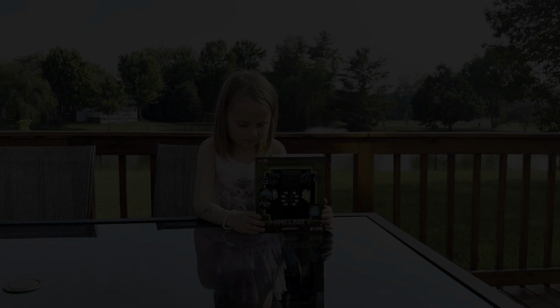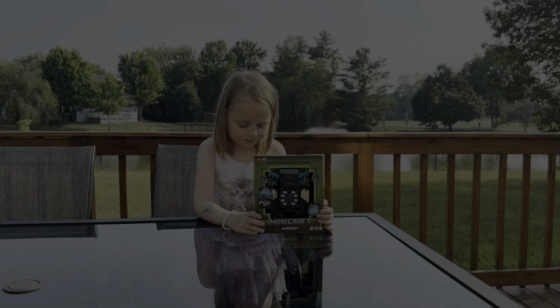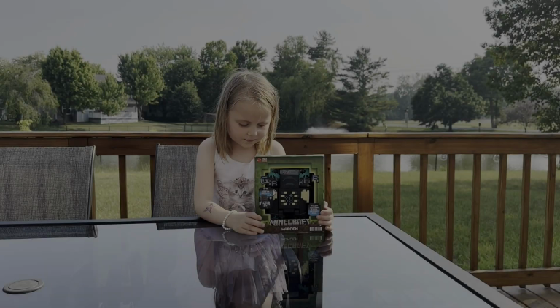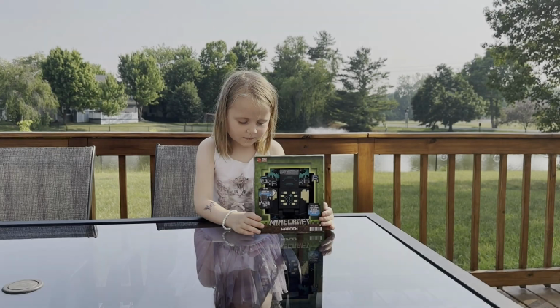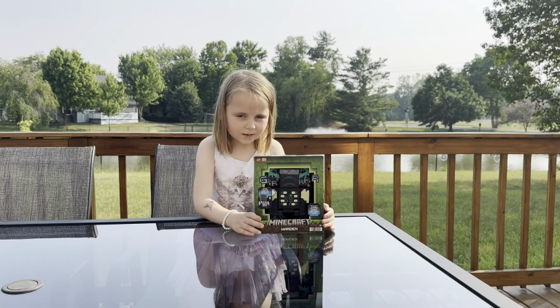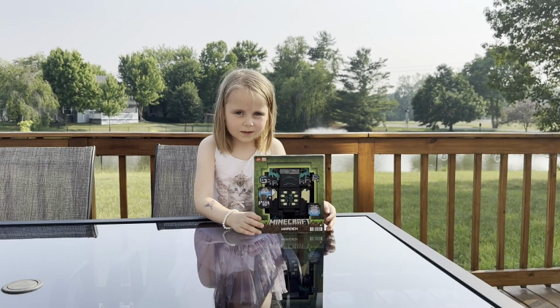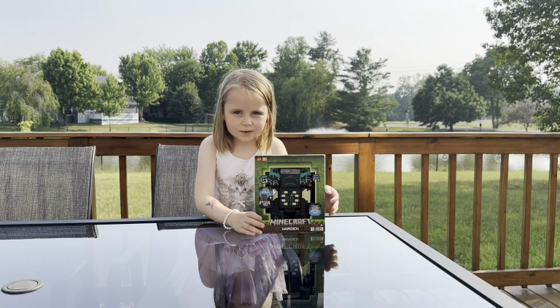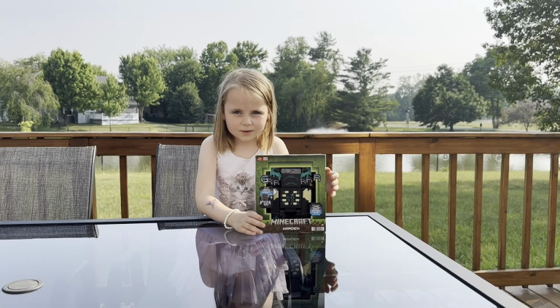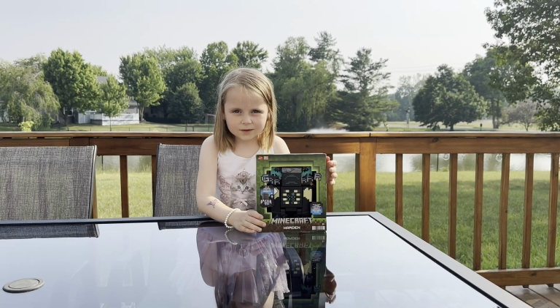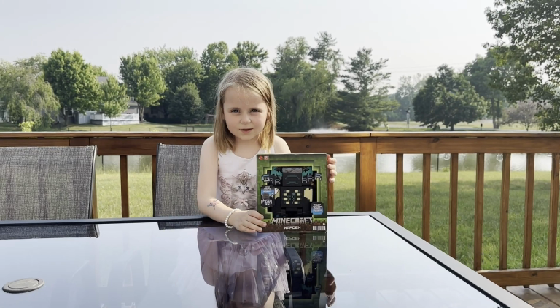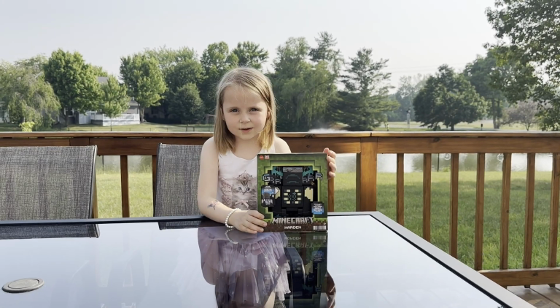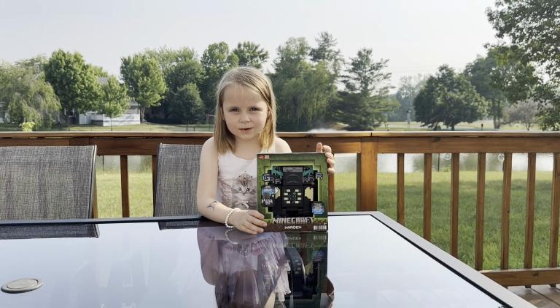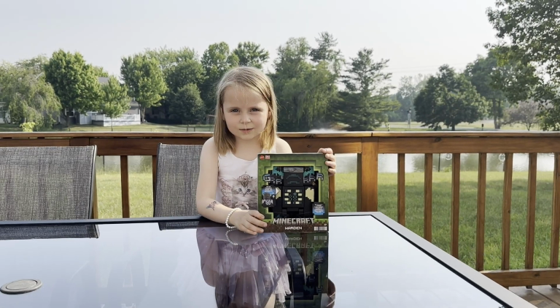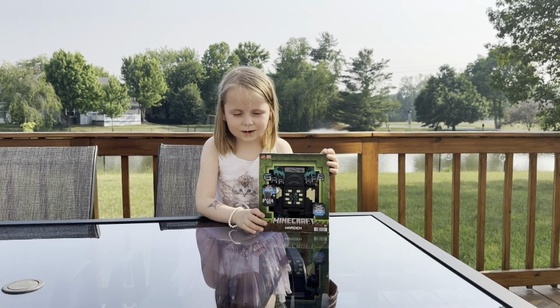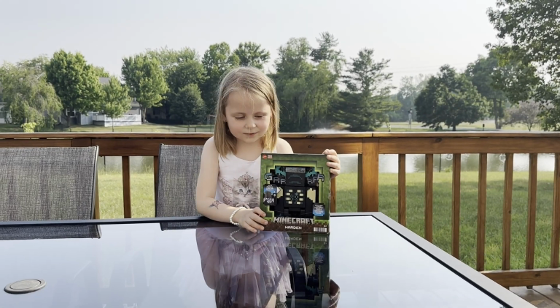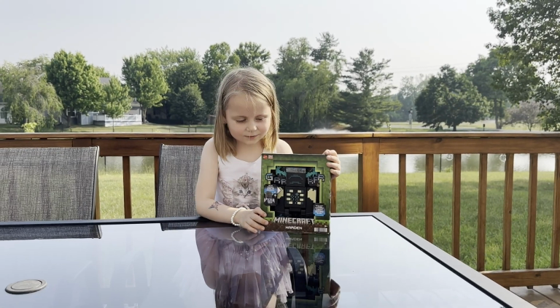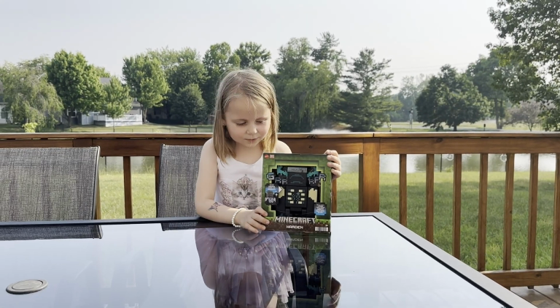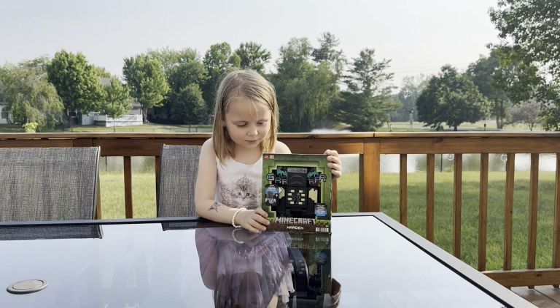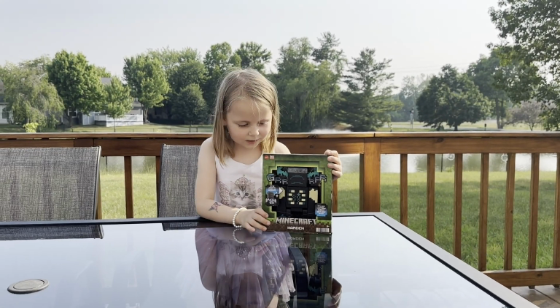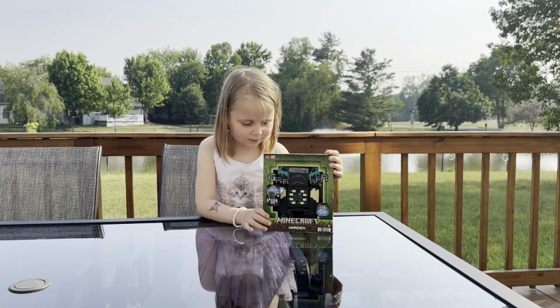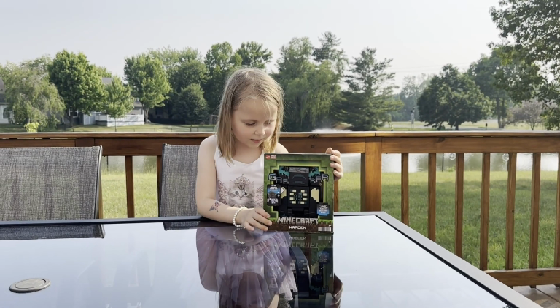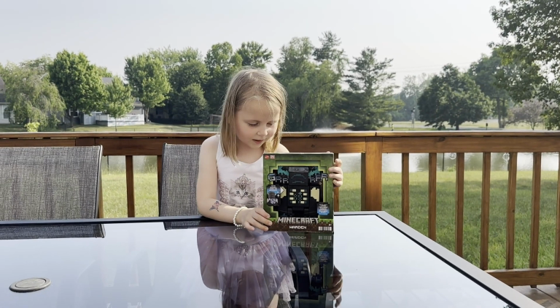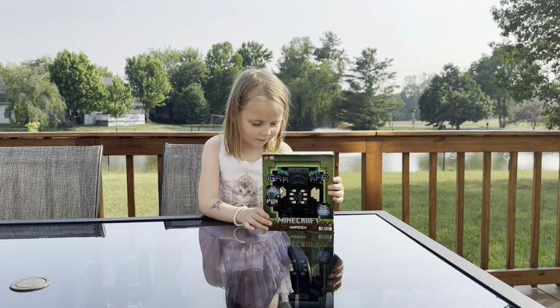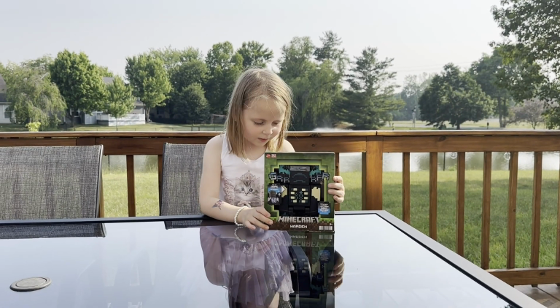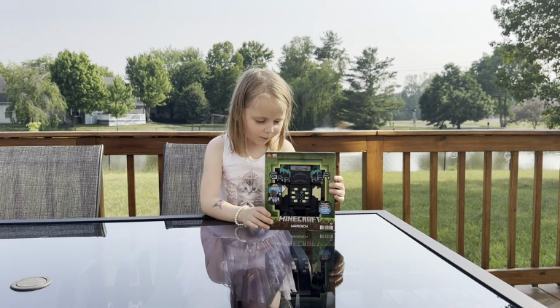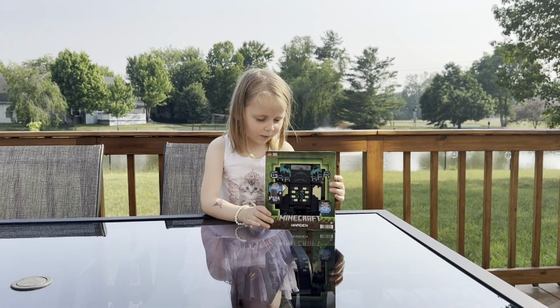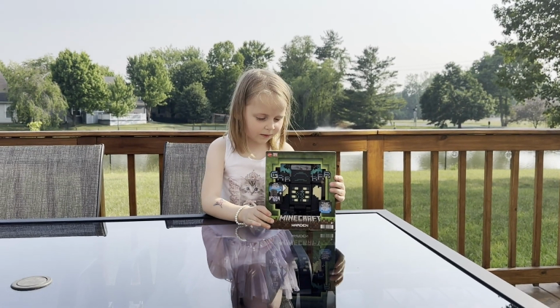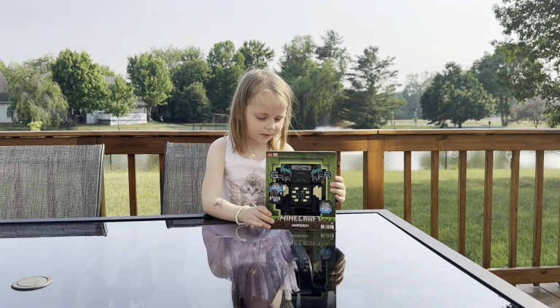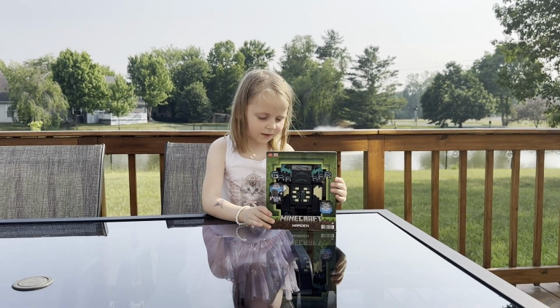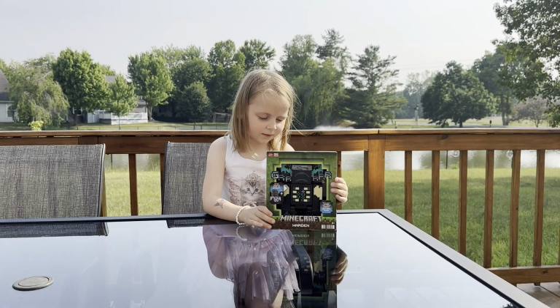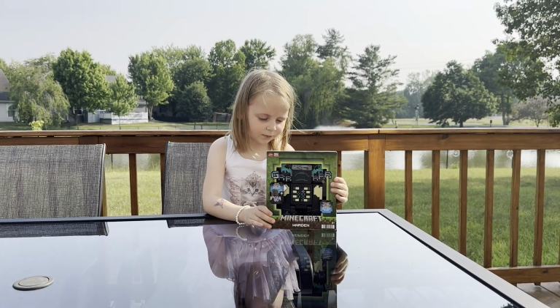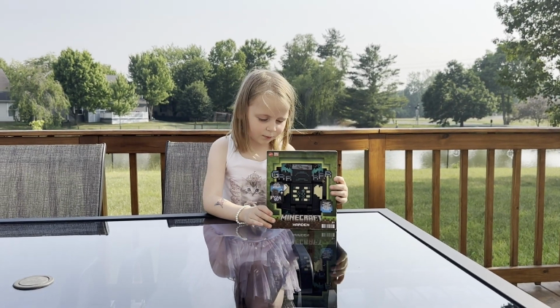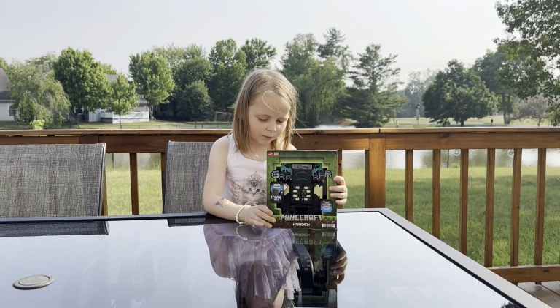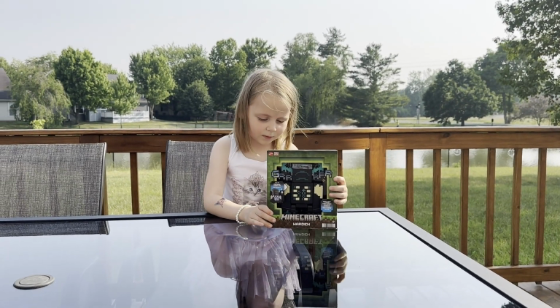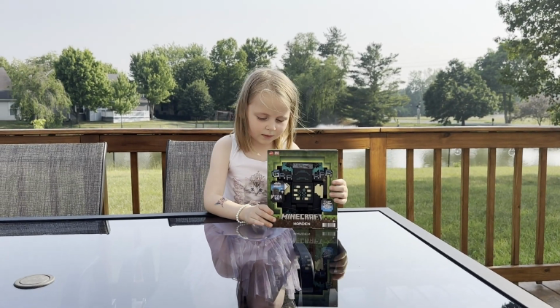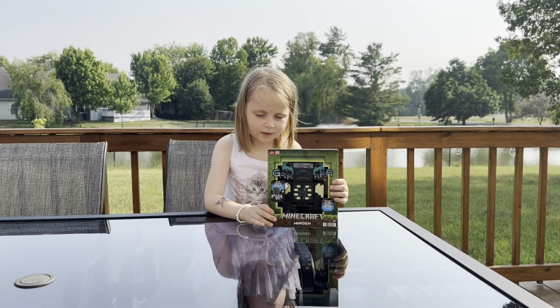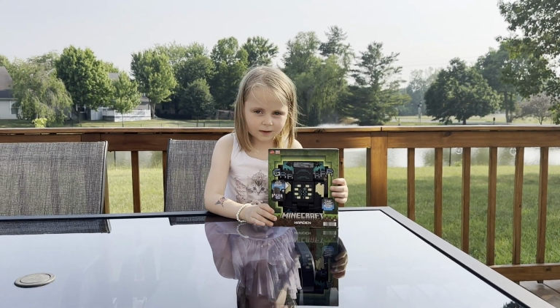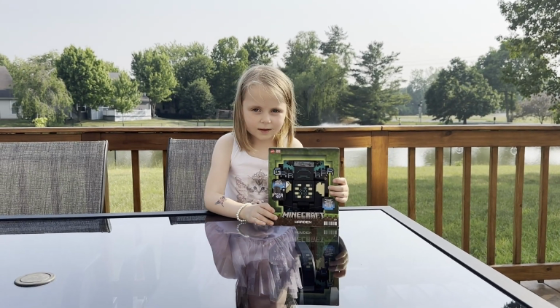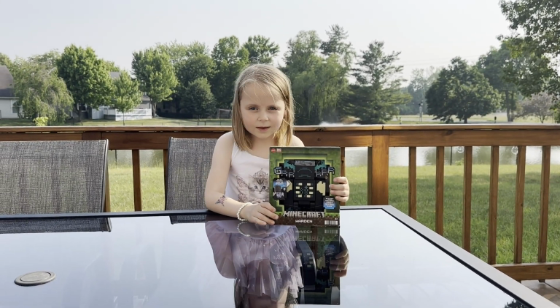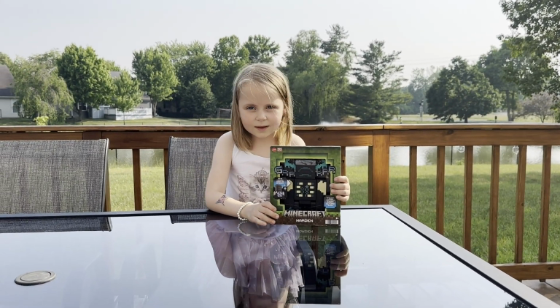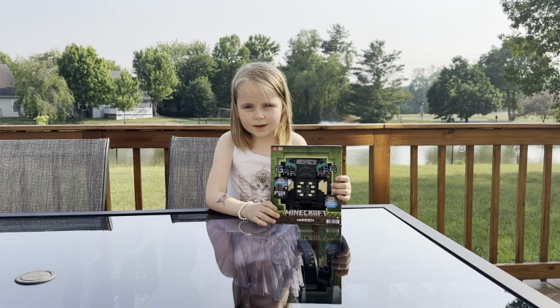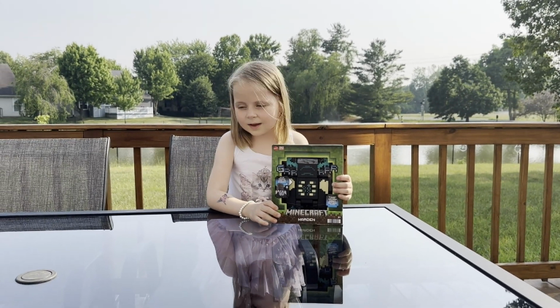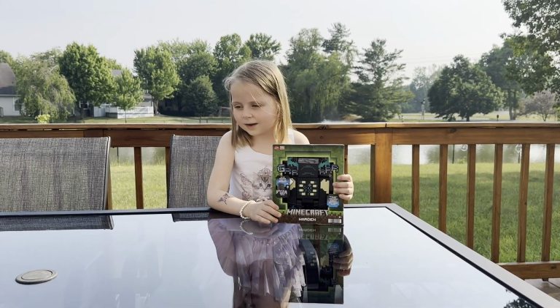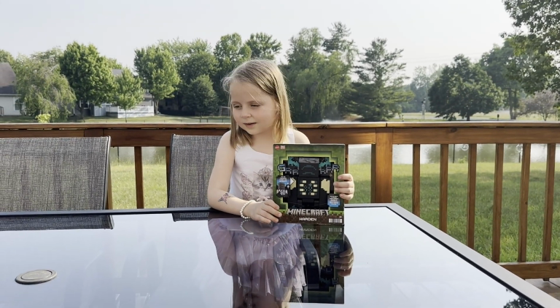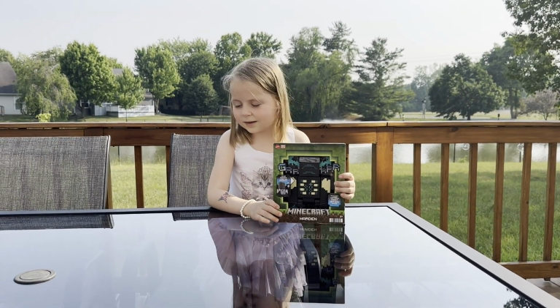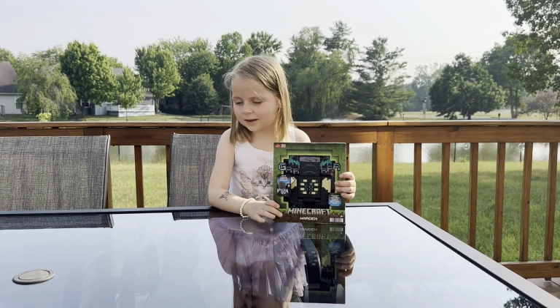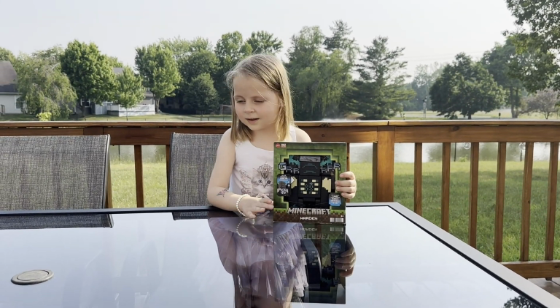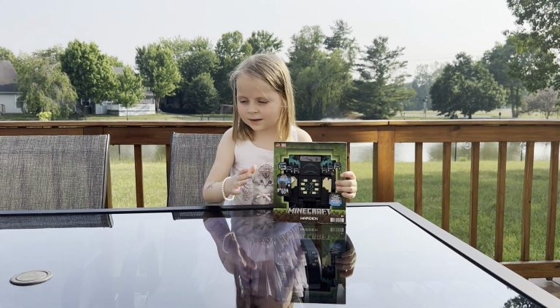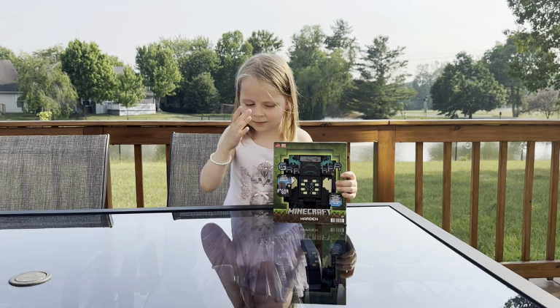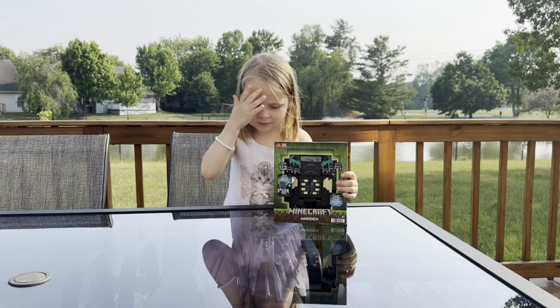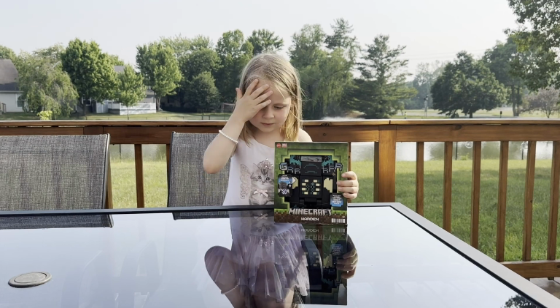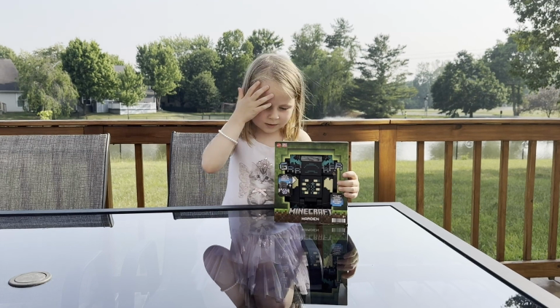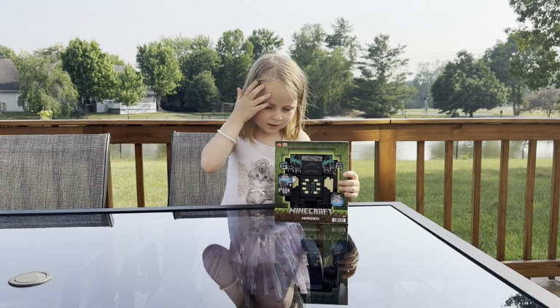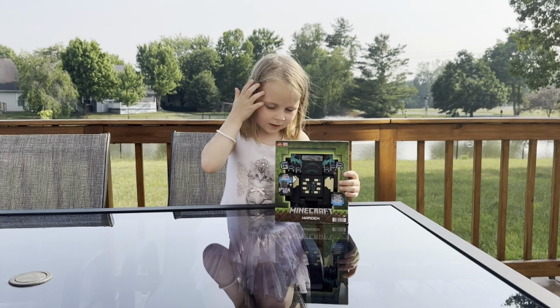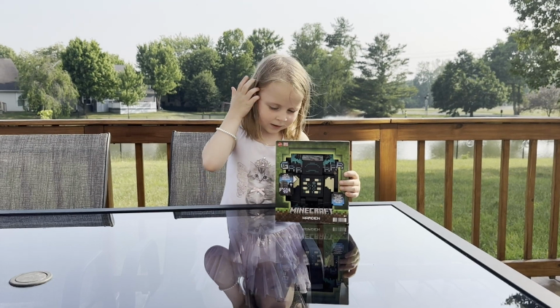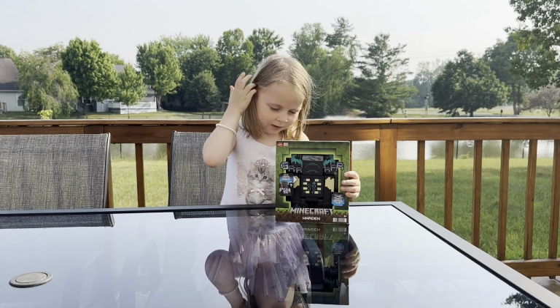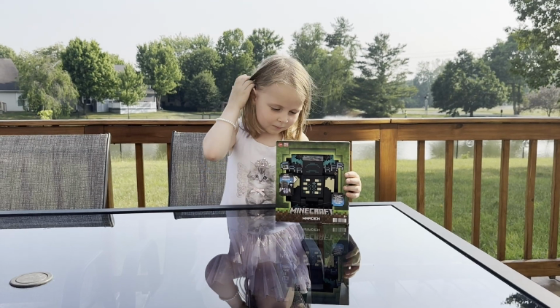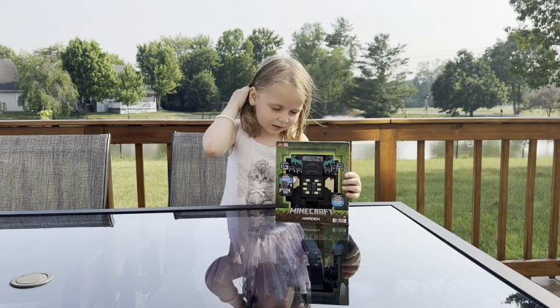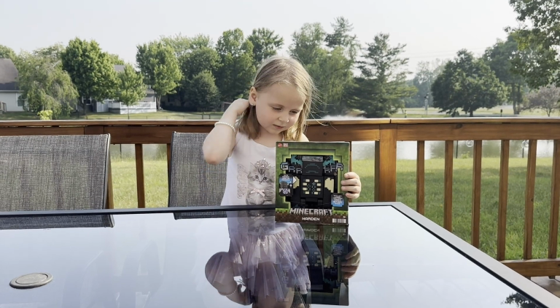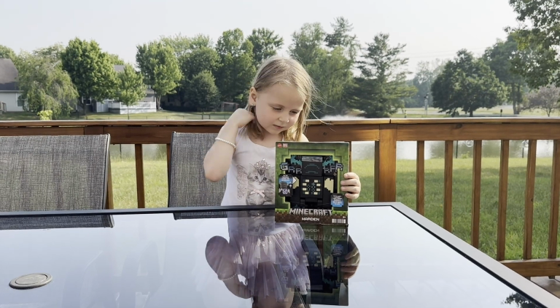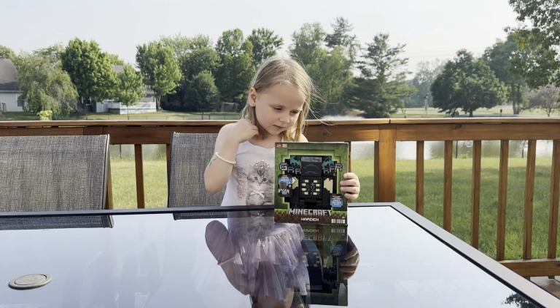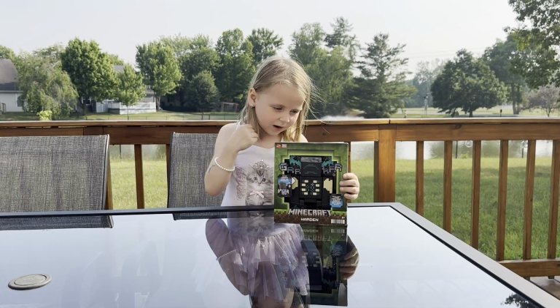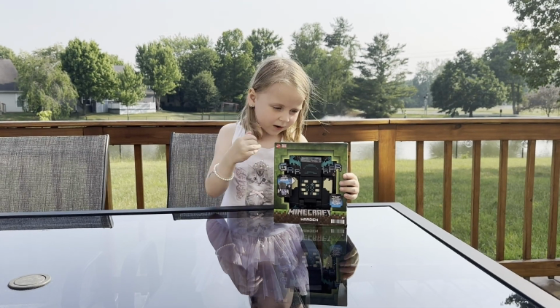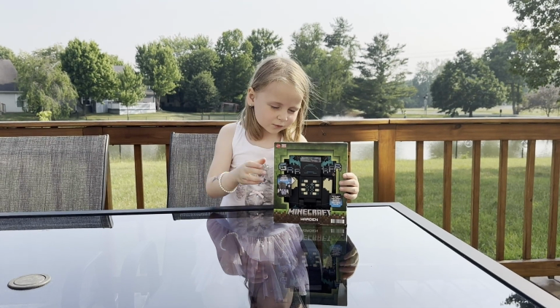Hello guys, today we have a Warden toy and it can make sounds.